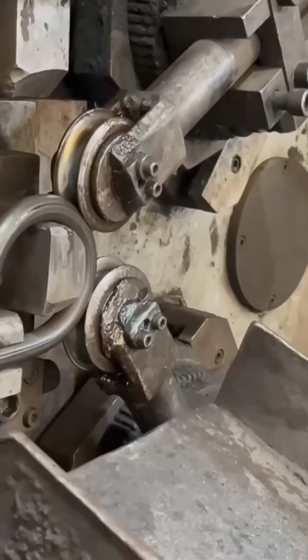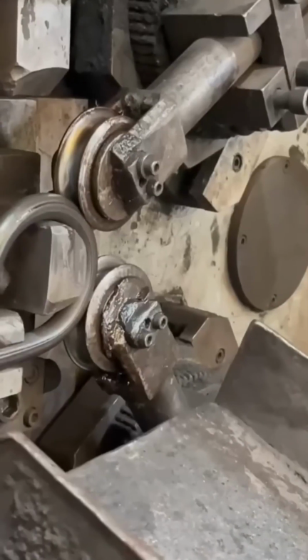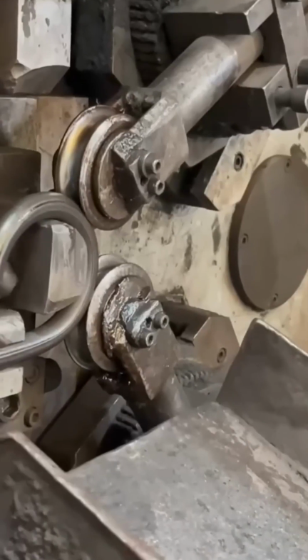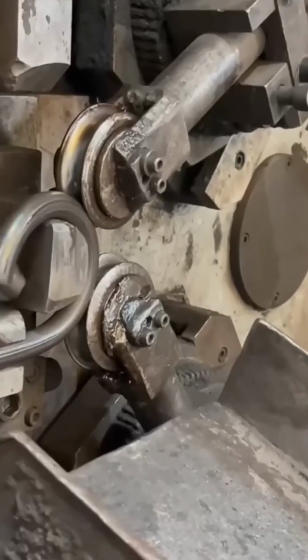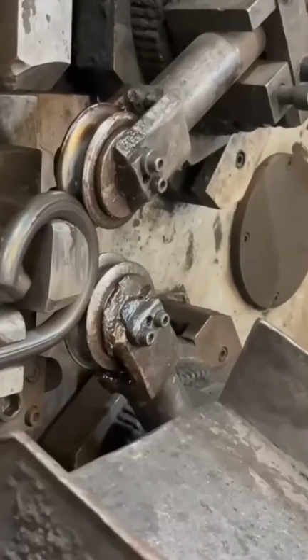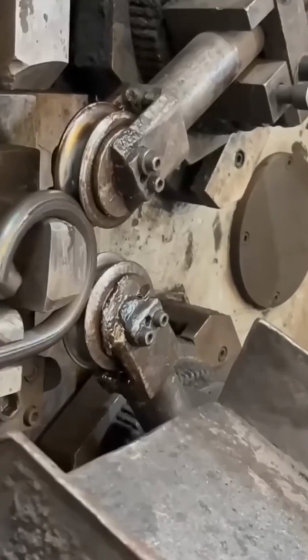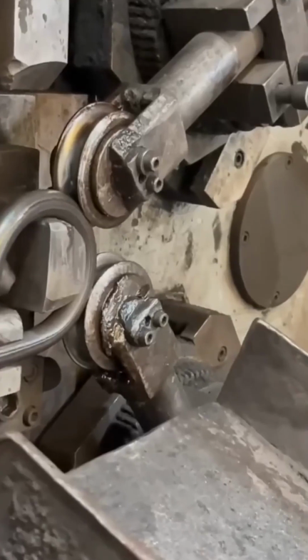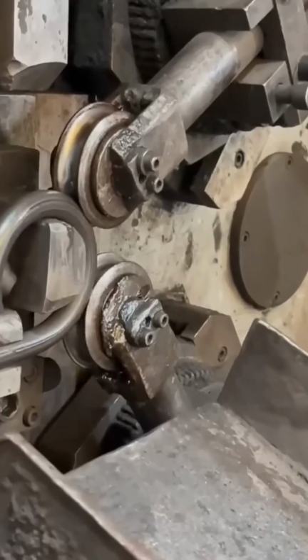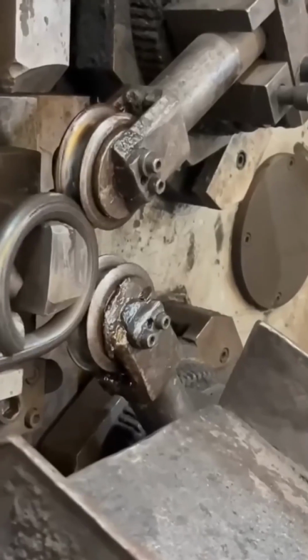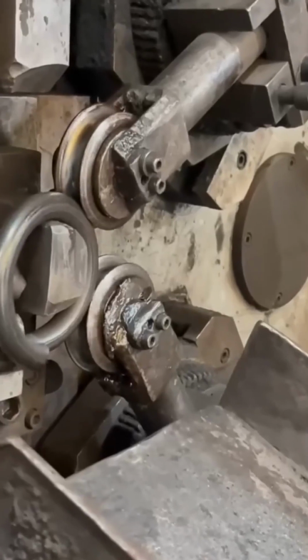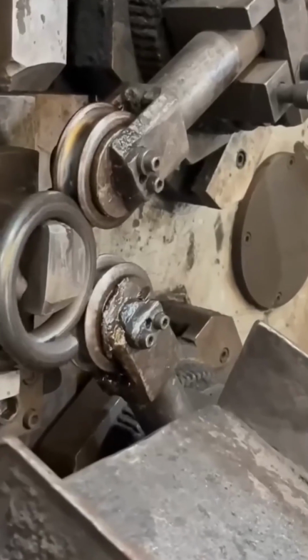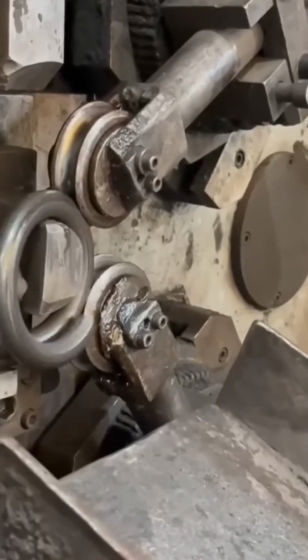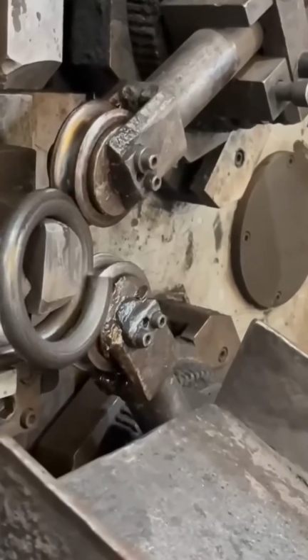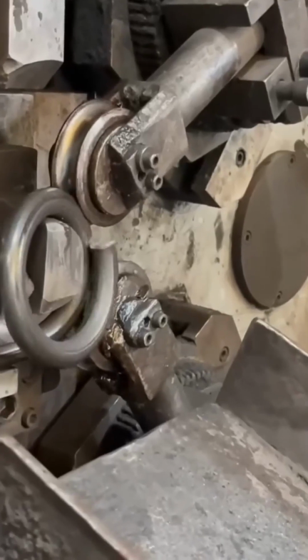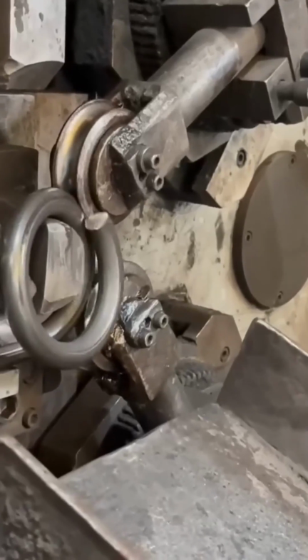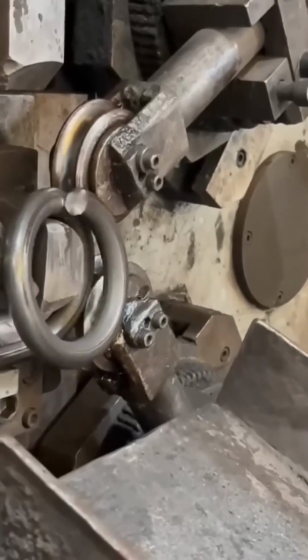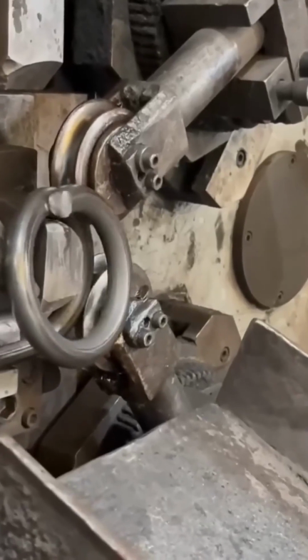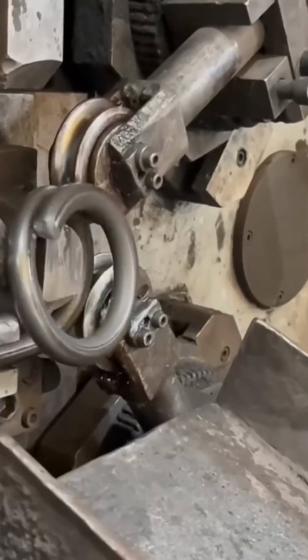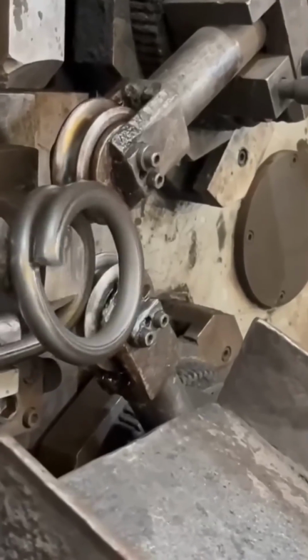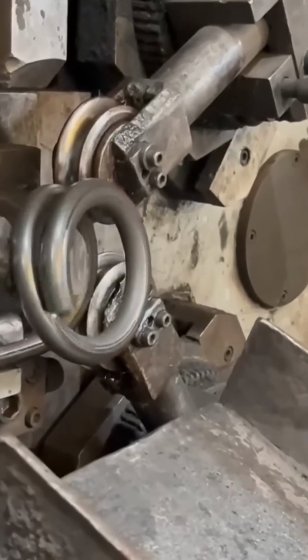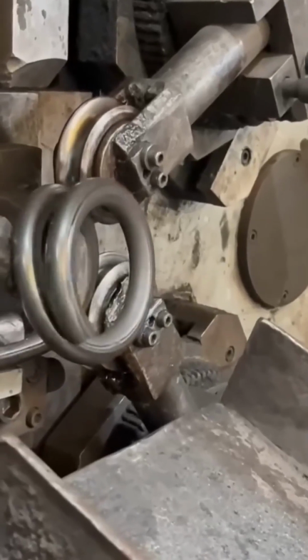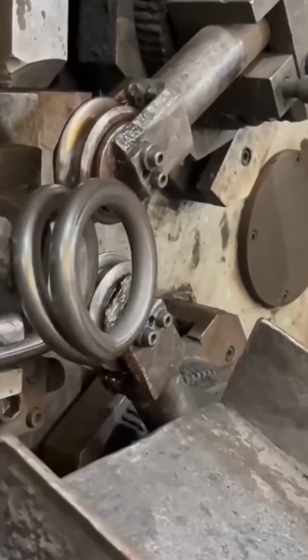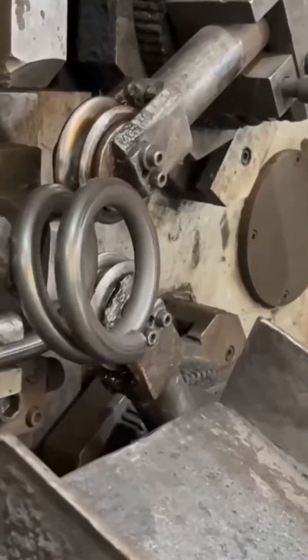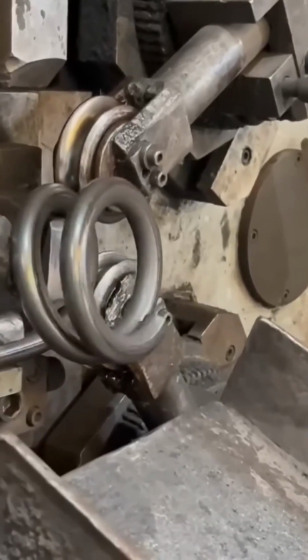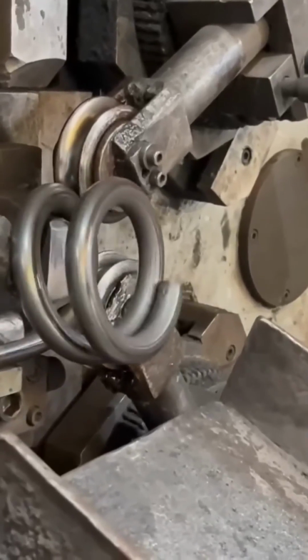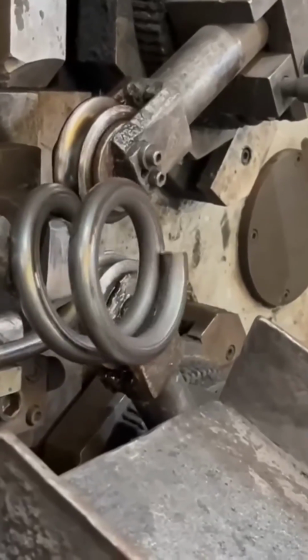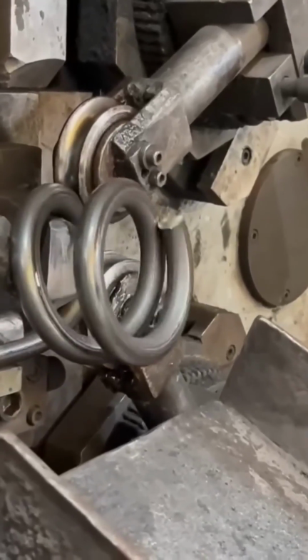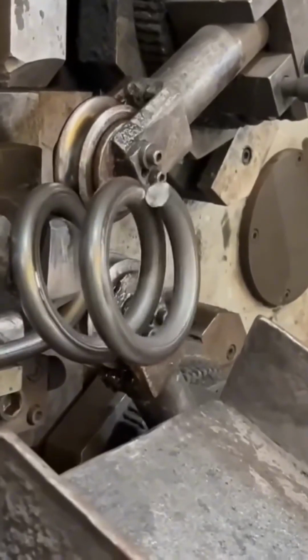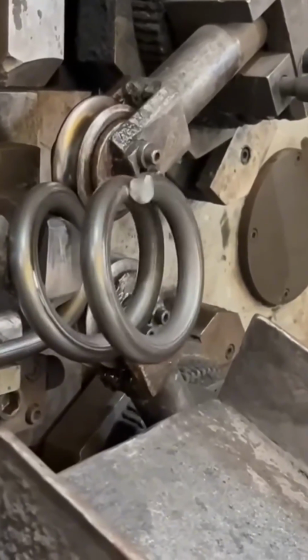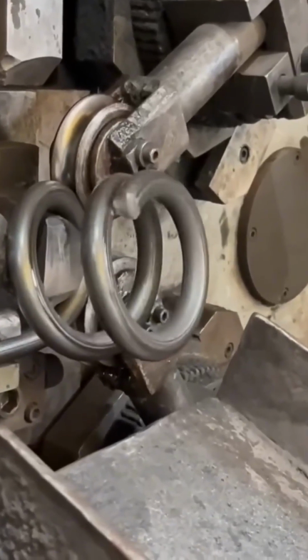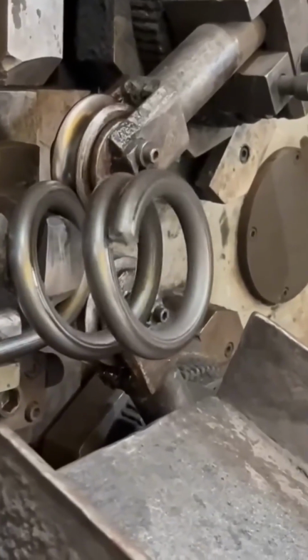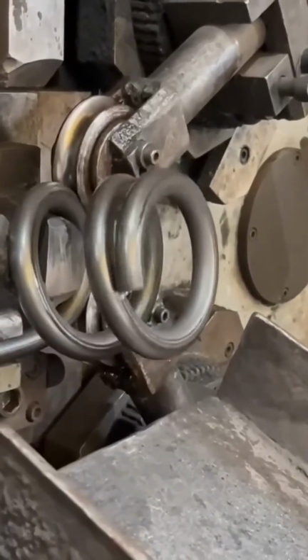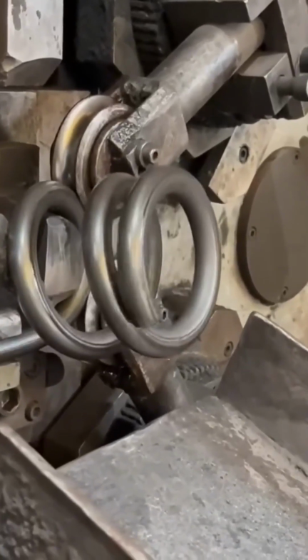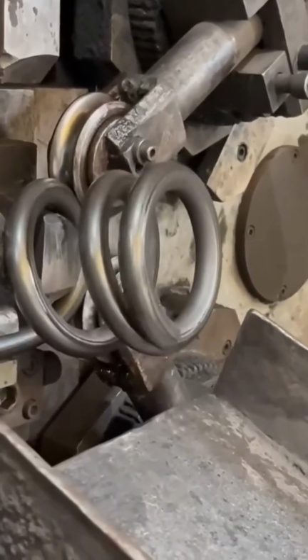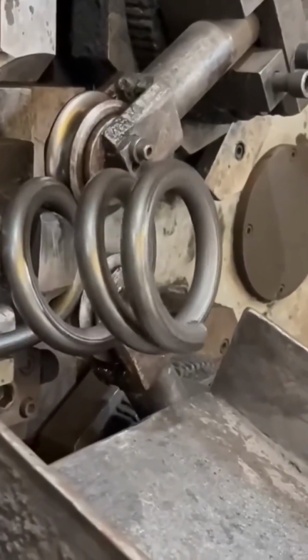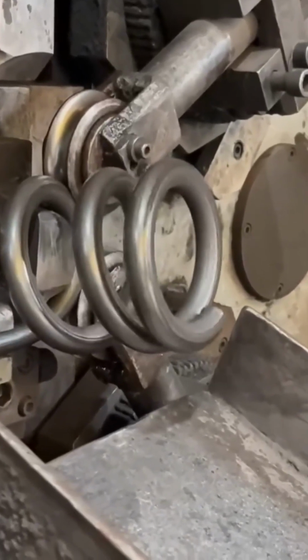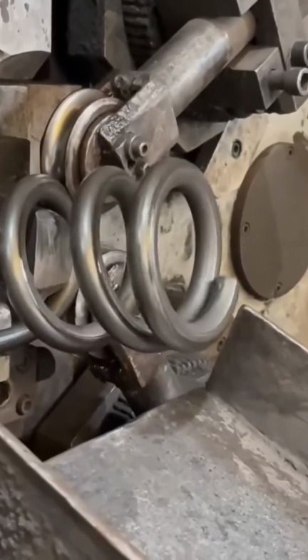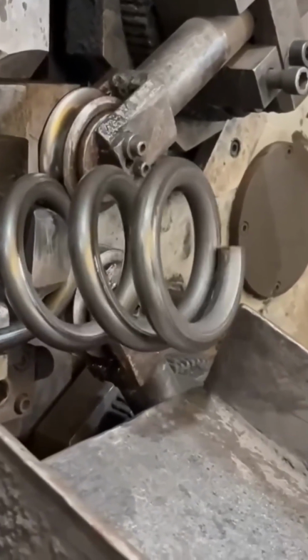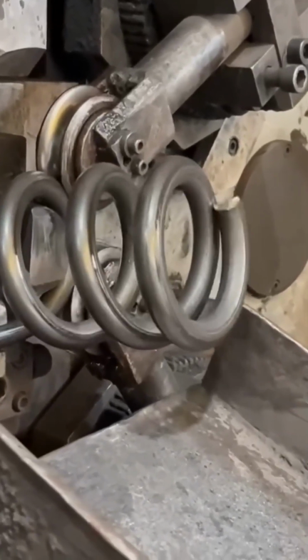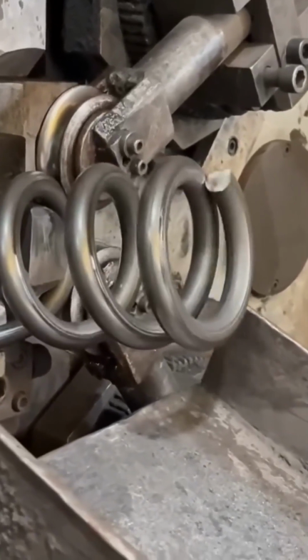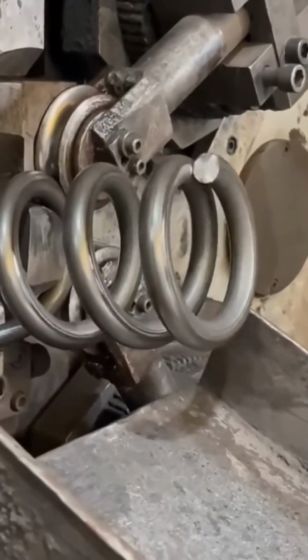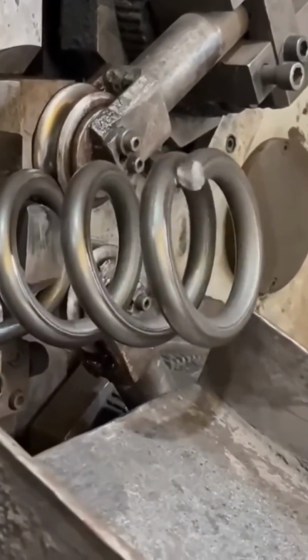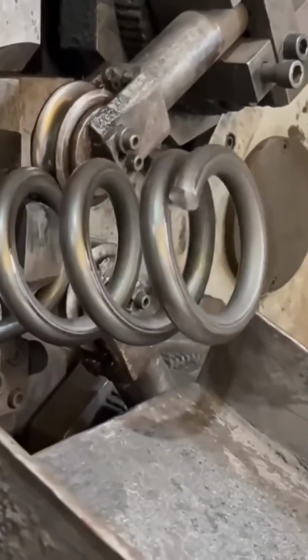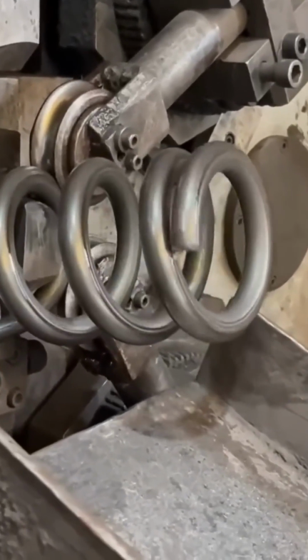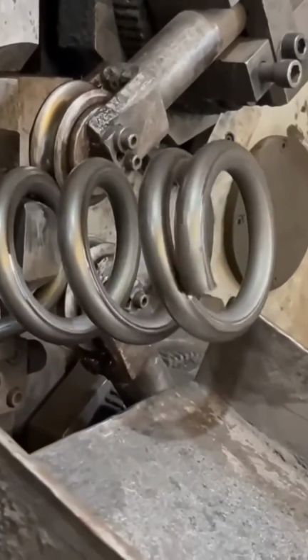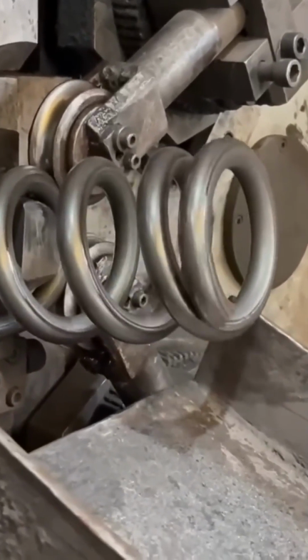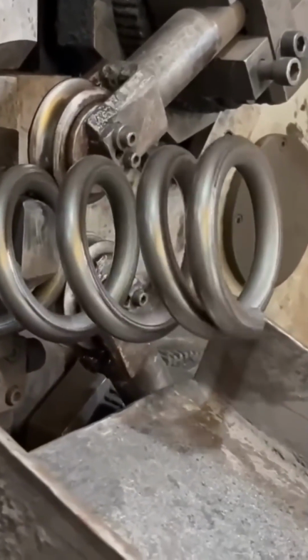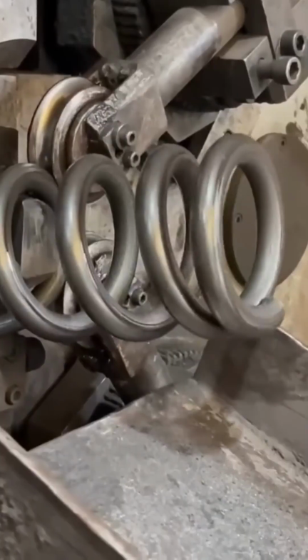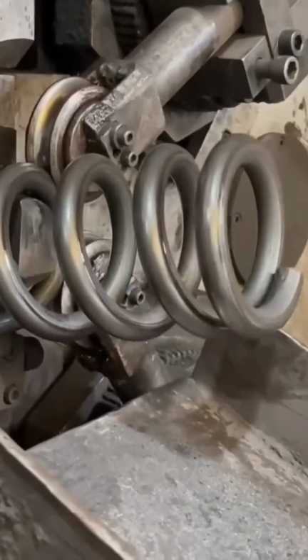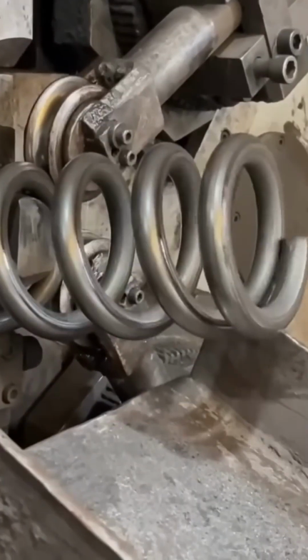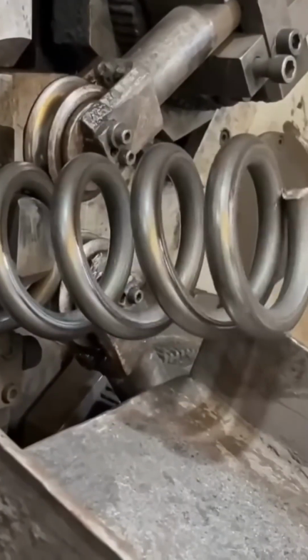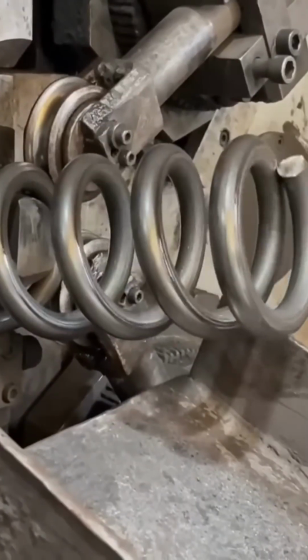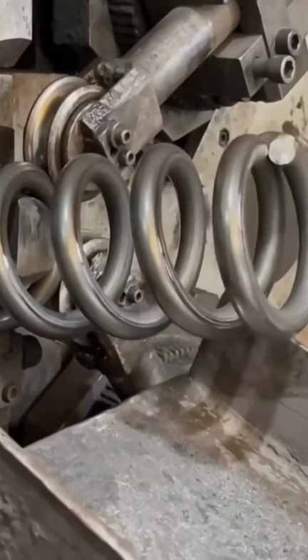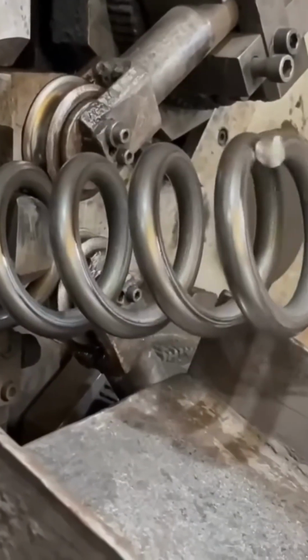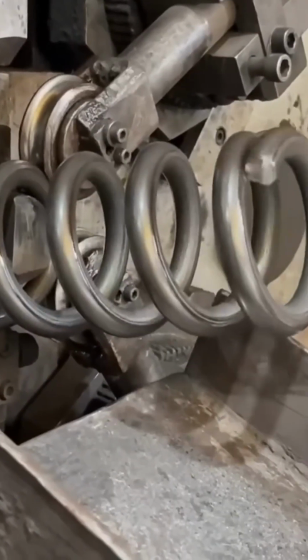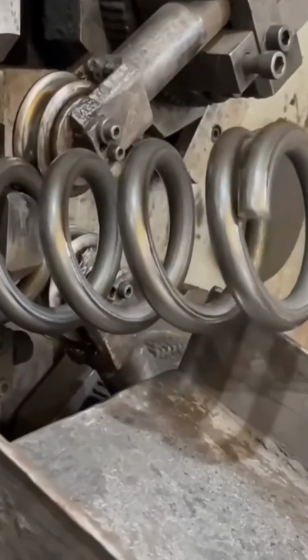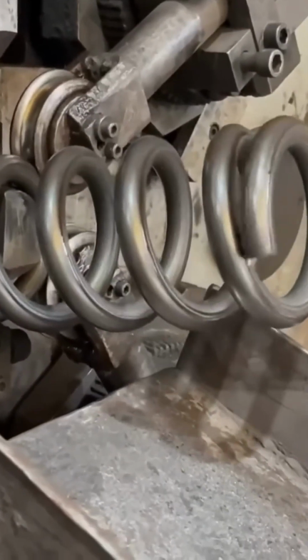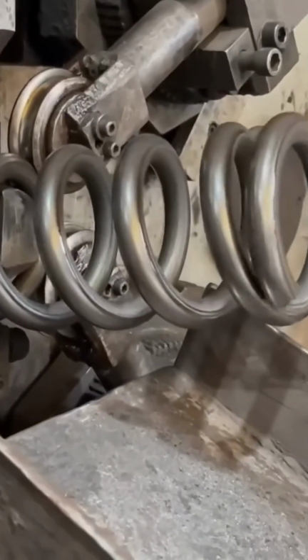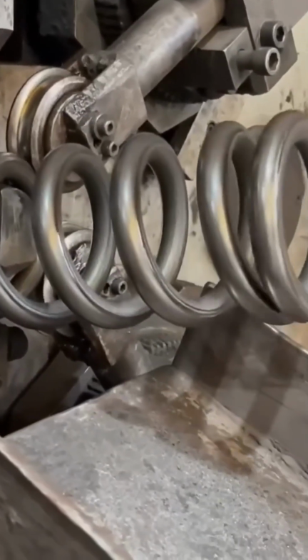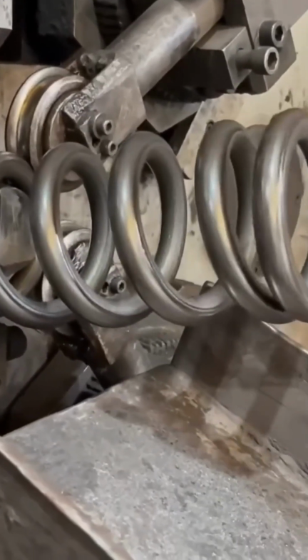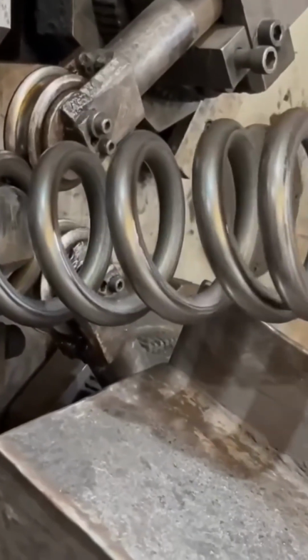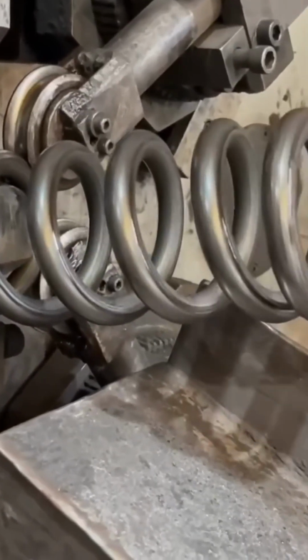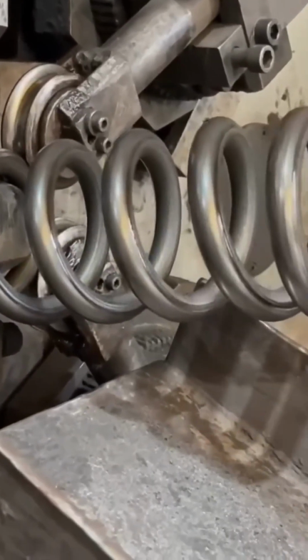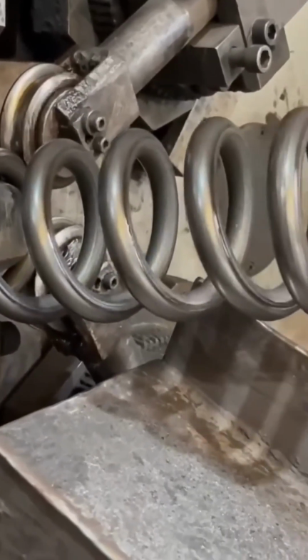Steel rods curl into perfect rings, spring-tough and ready for machinery. Looking like slinkies built for giants.